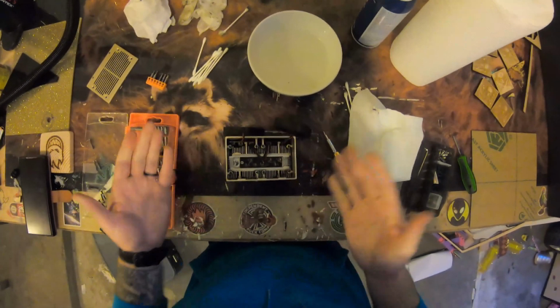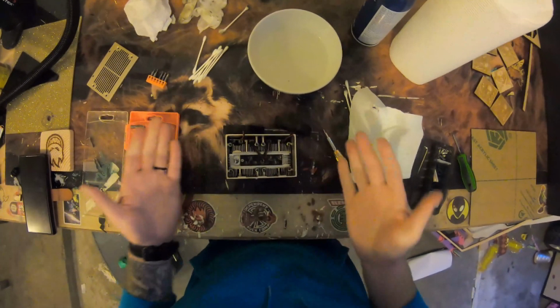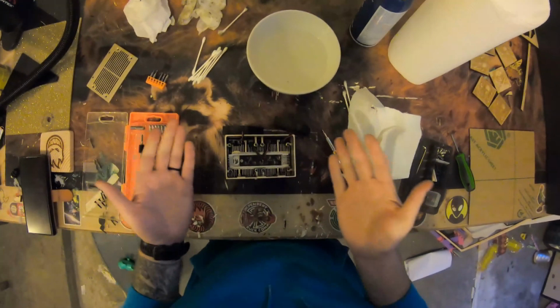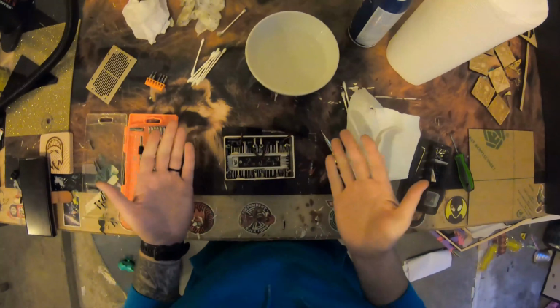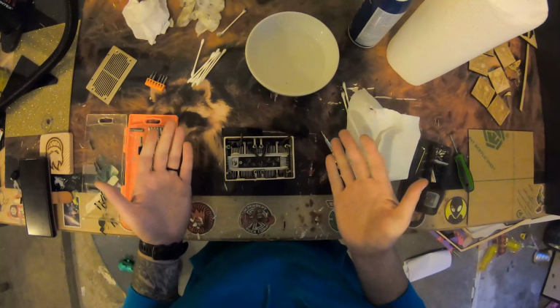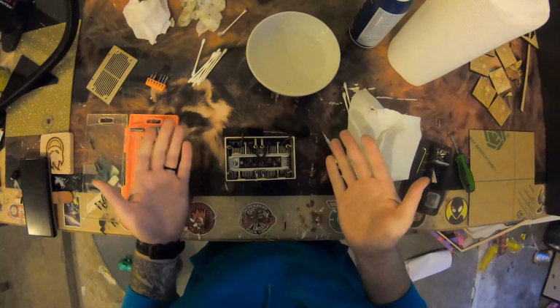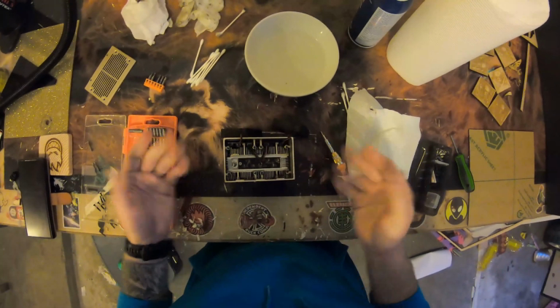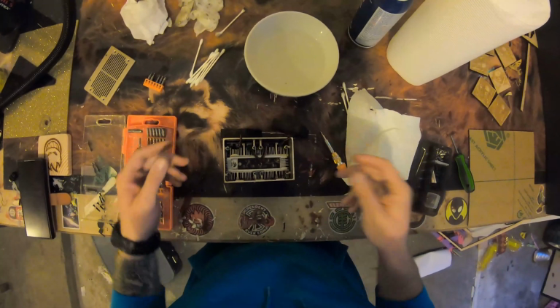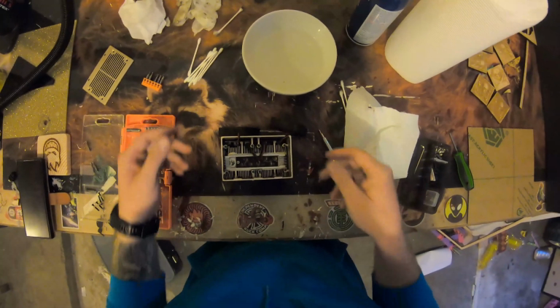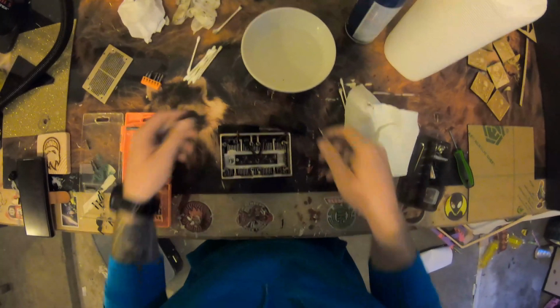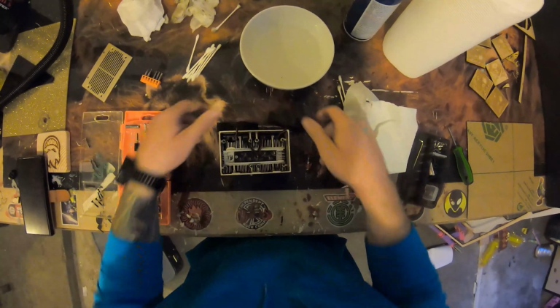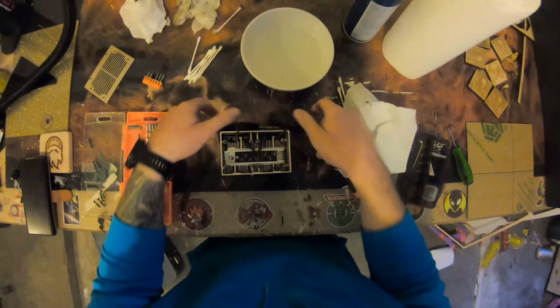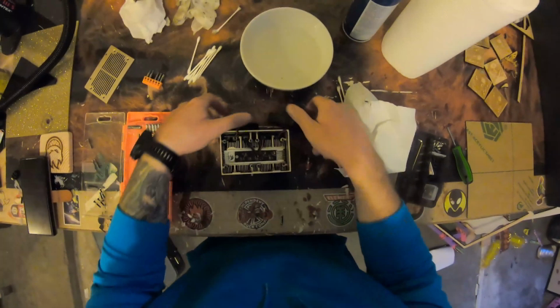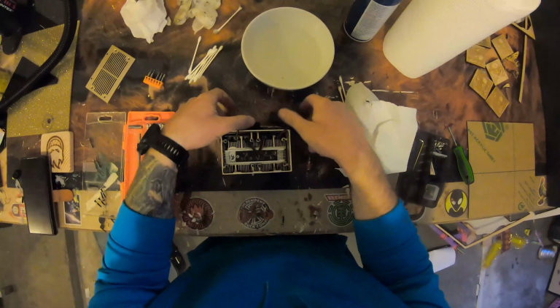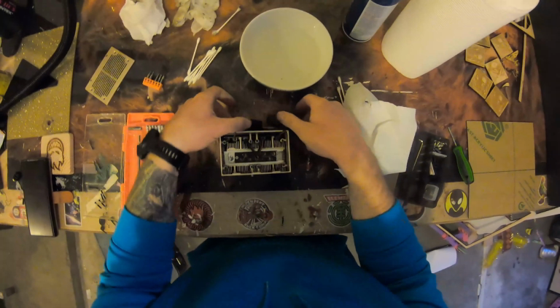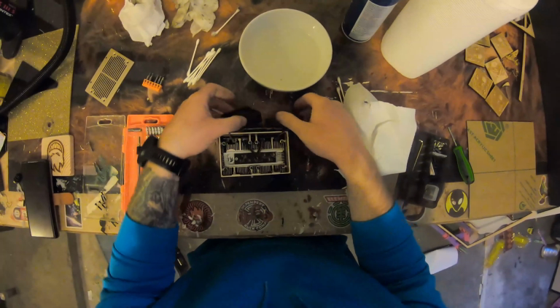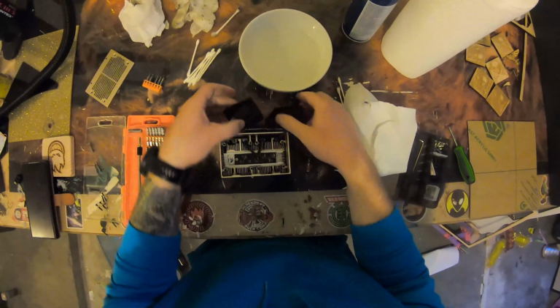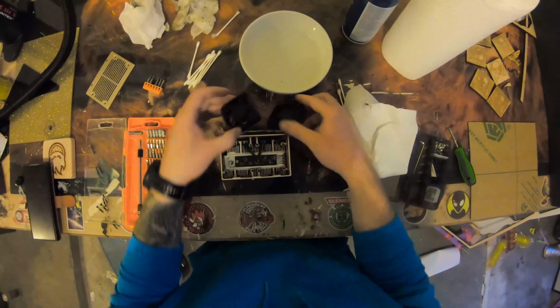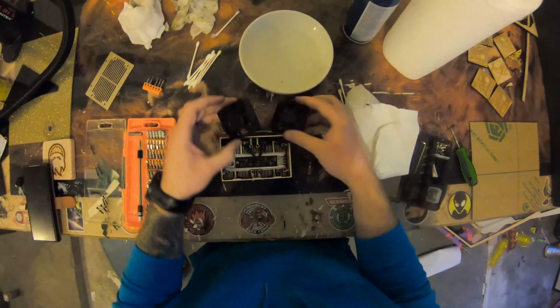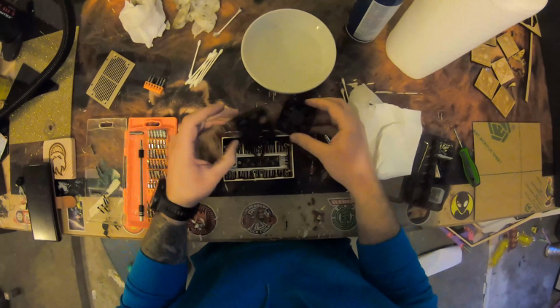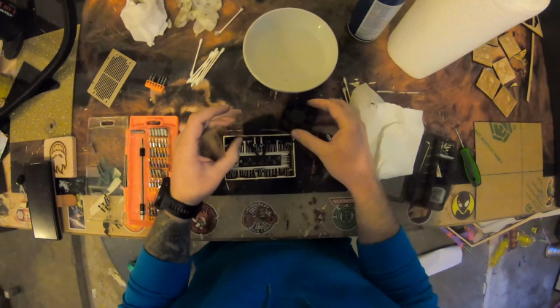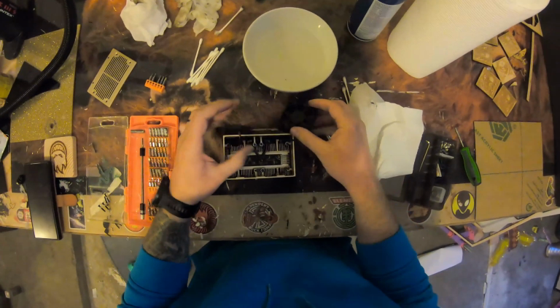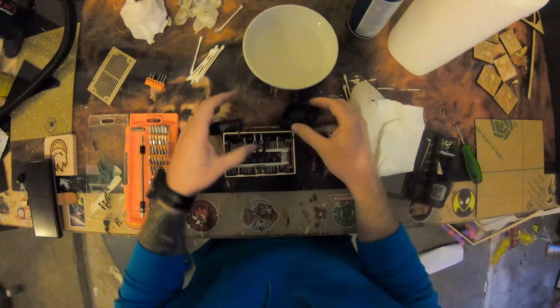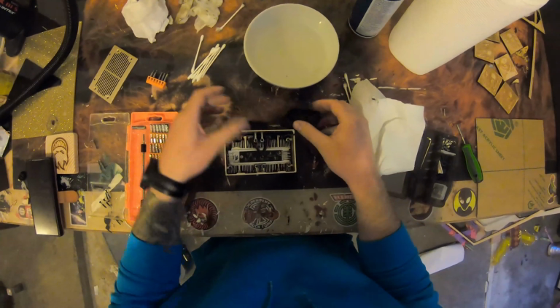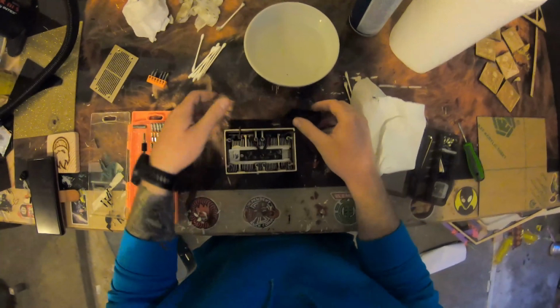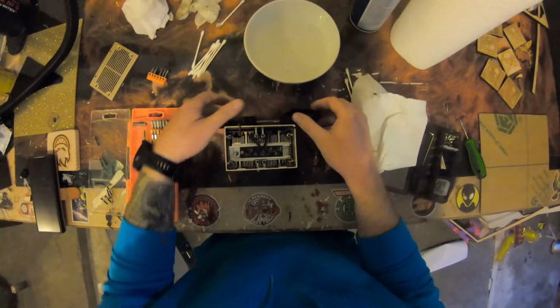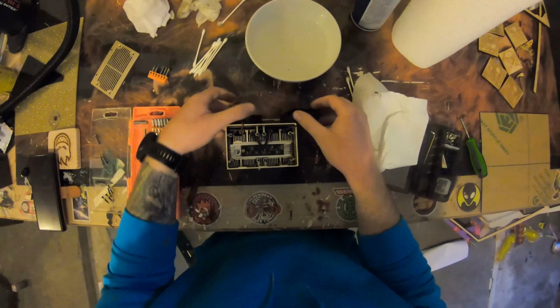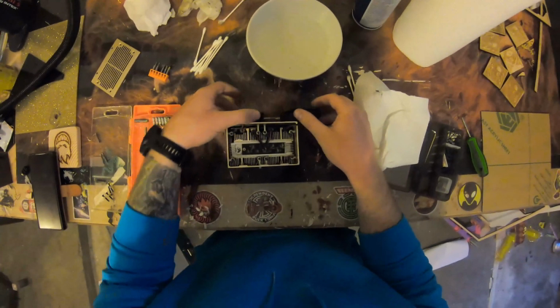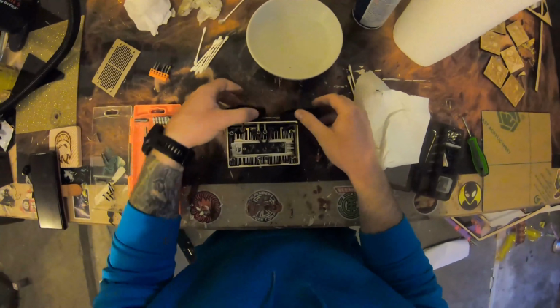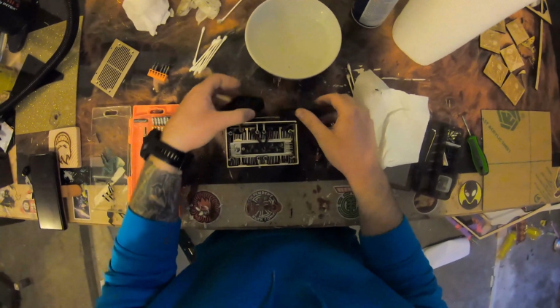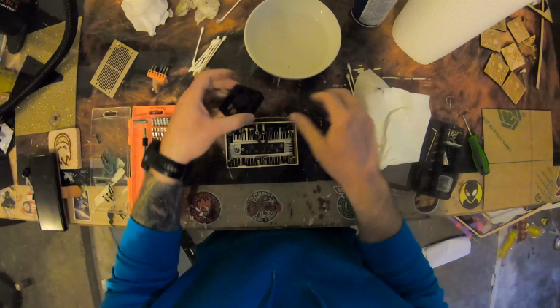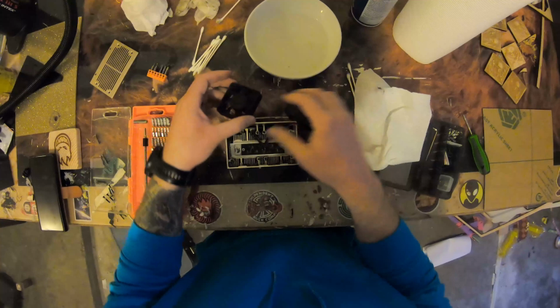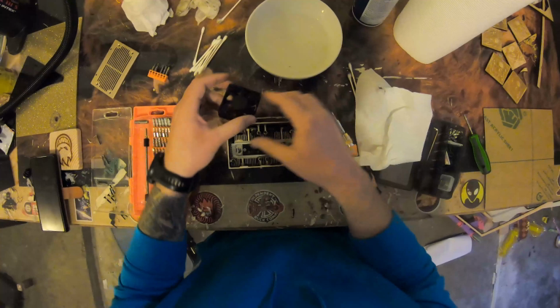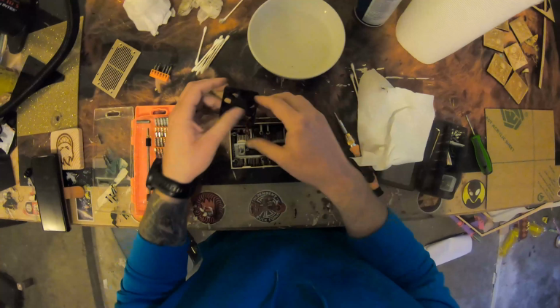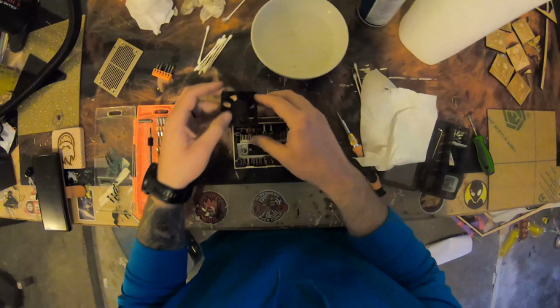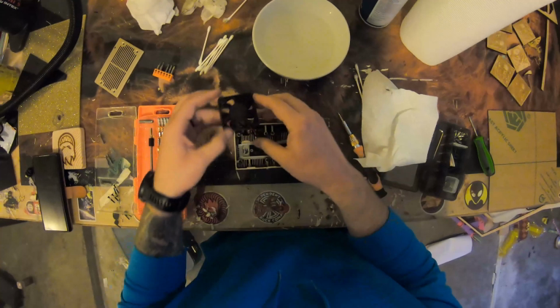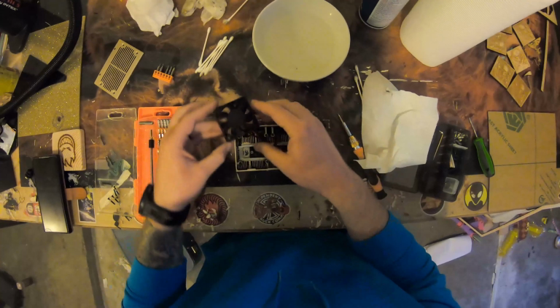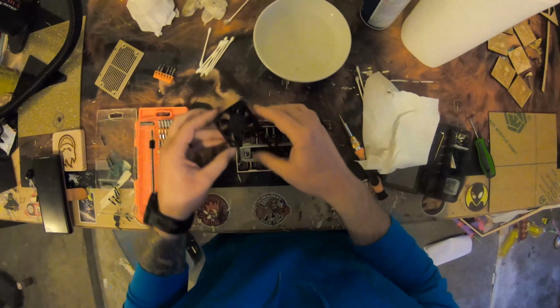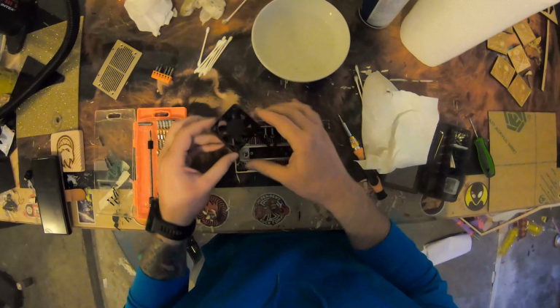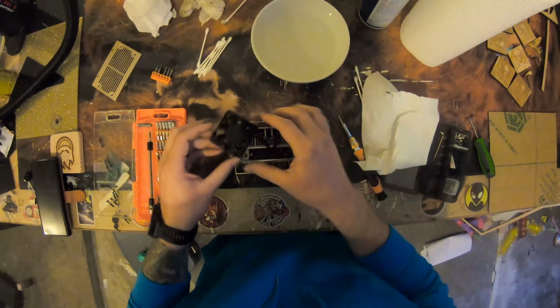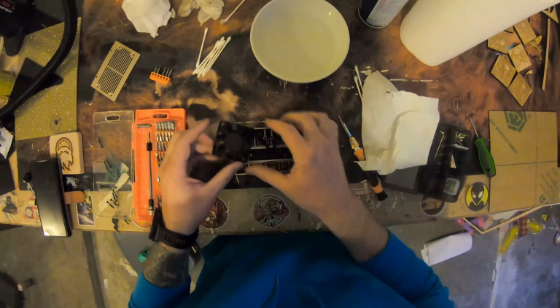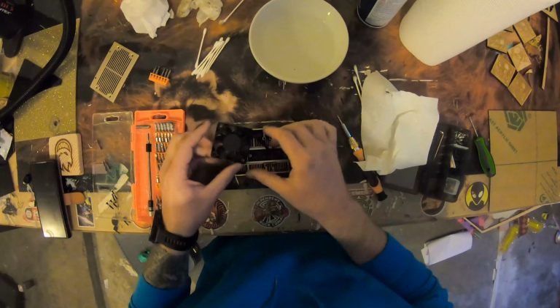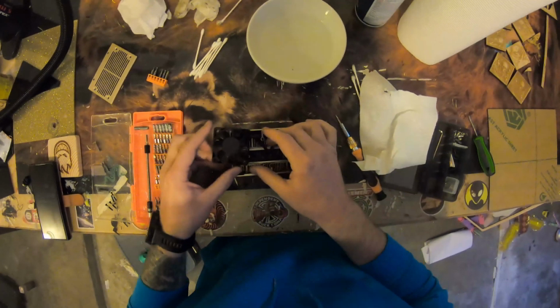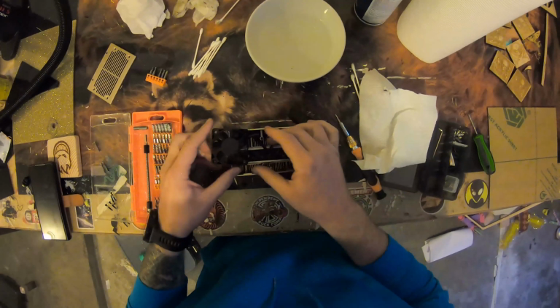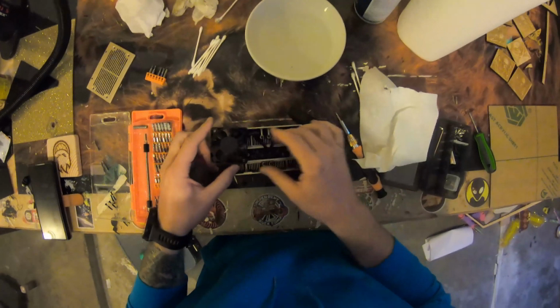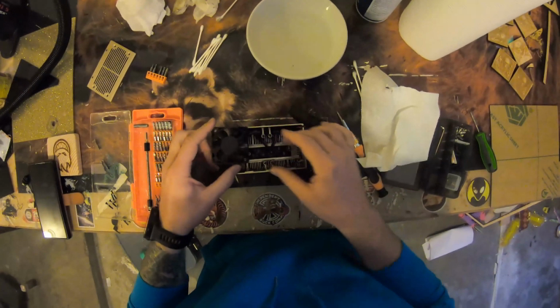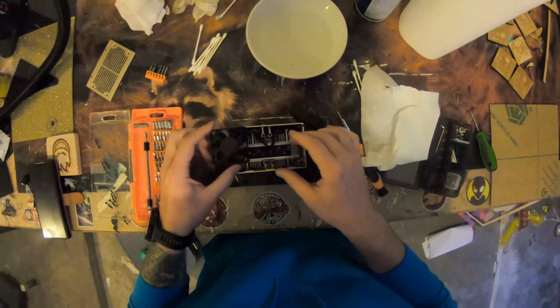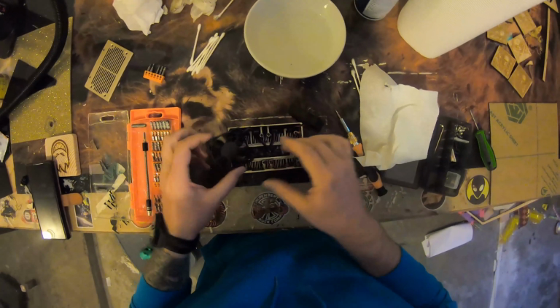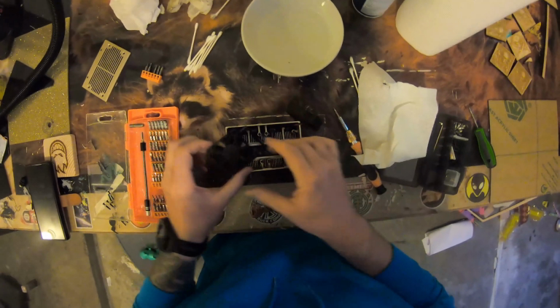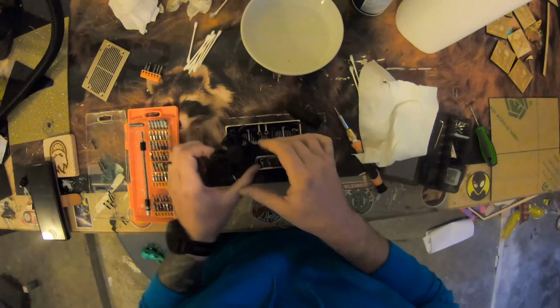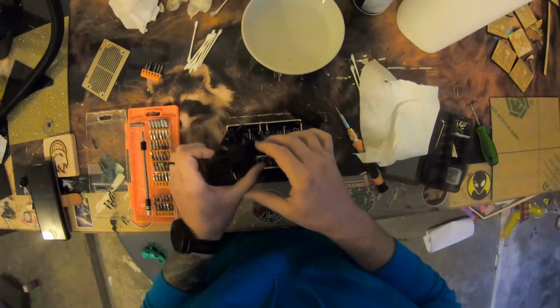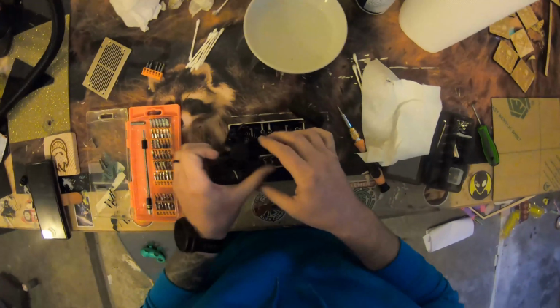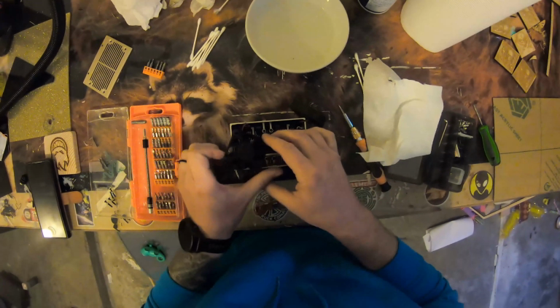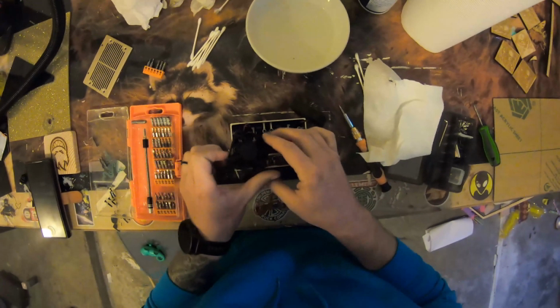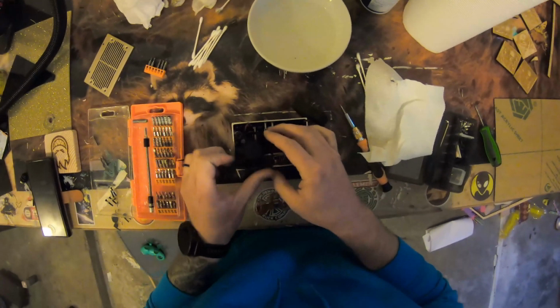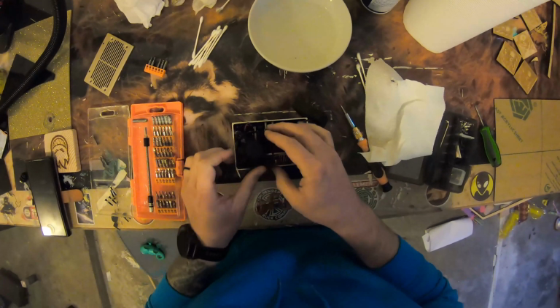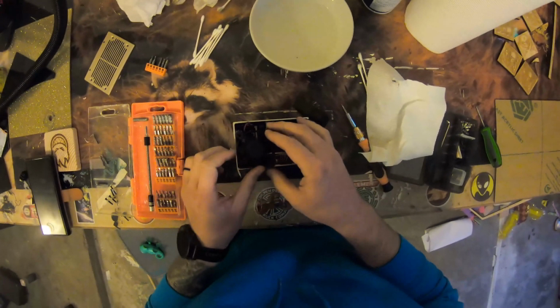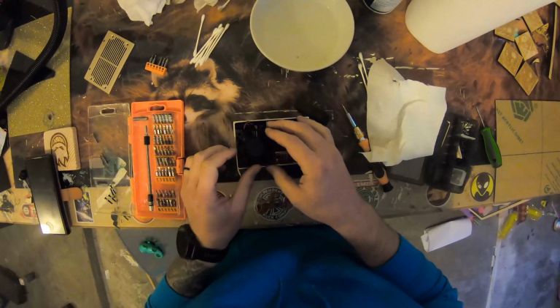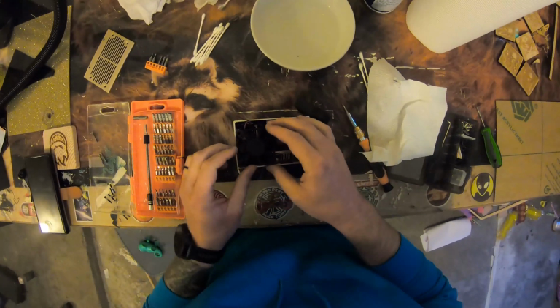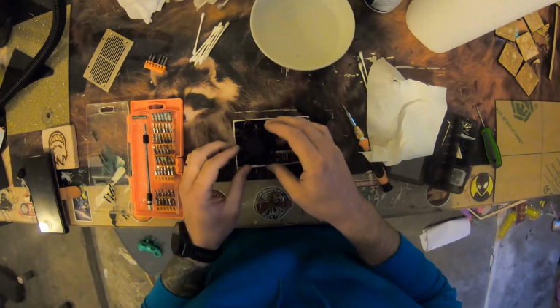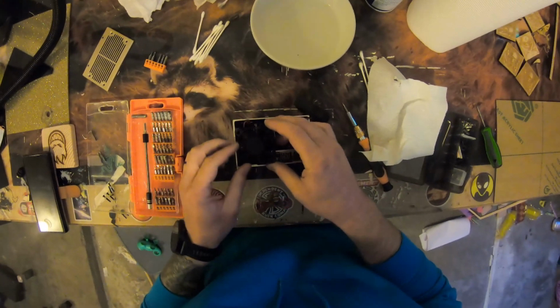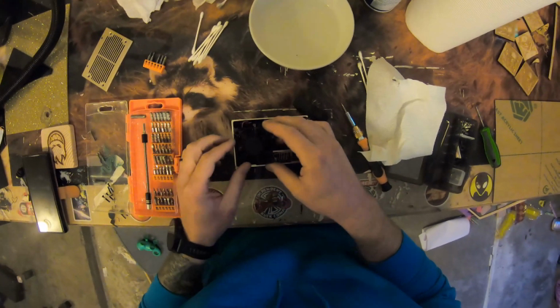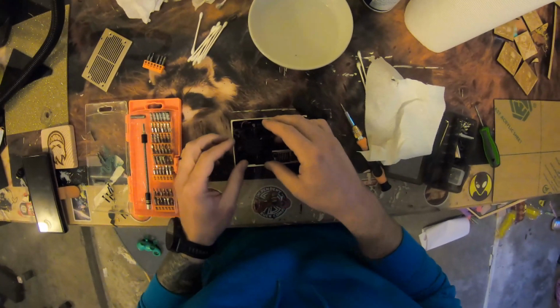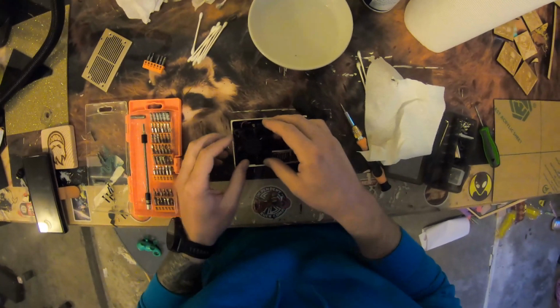Alright, now it's time to reassemble this. We'll put this back together and then we'll put this laser back in.